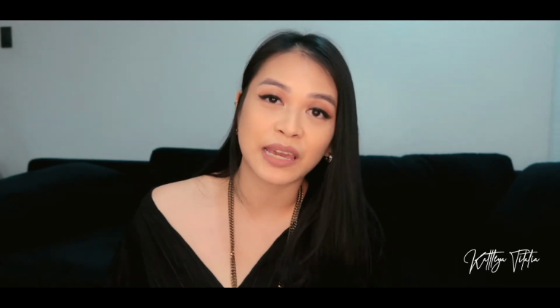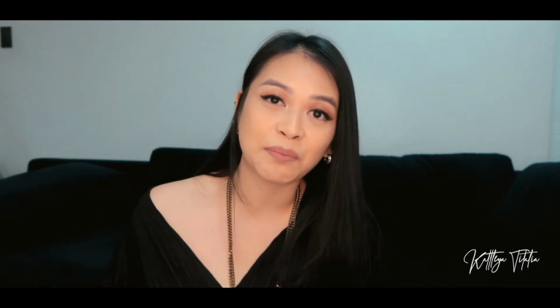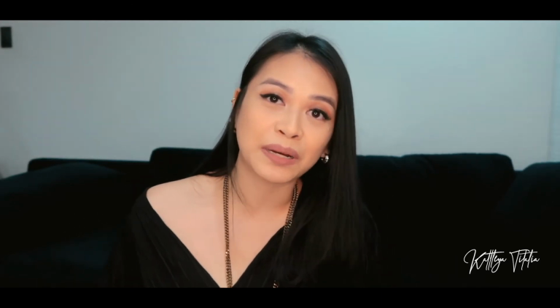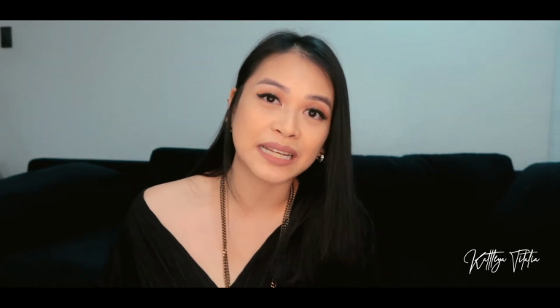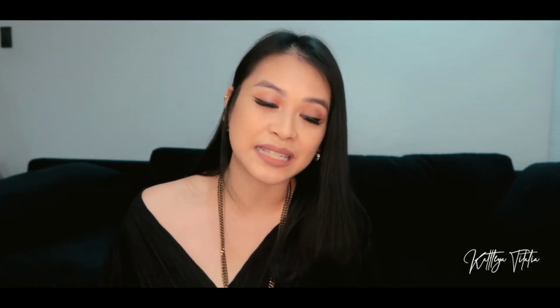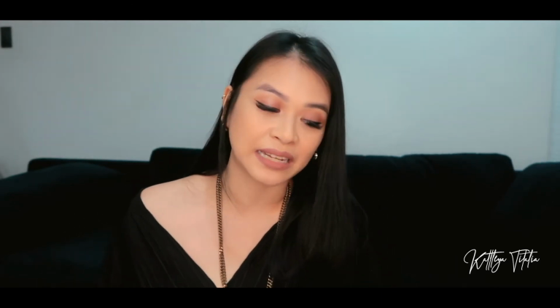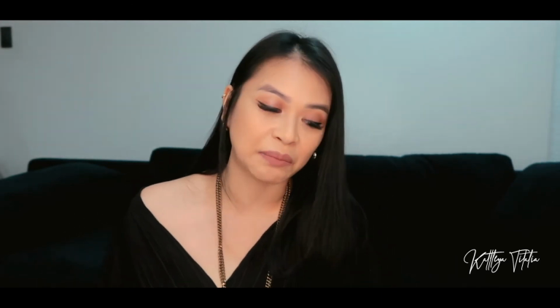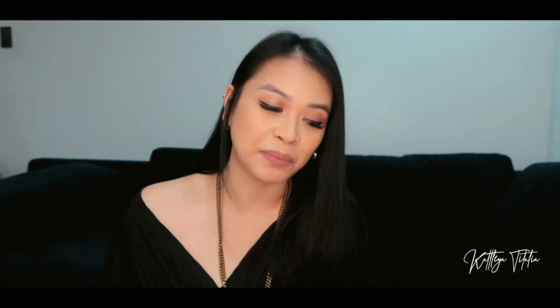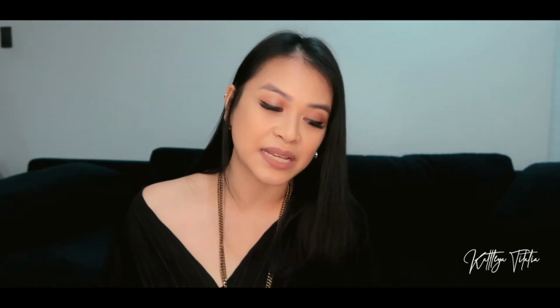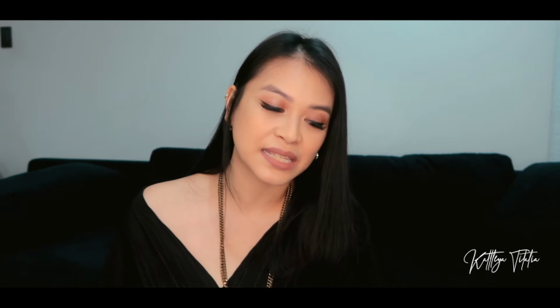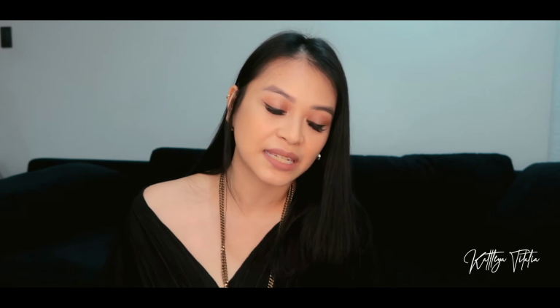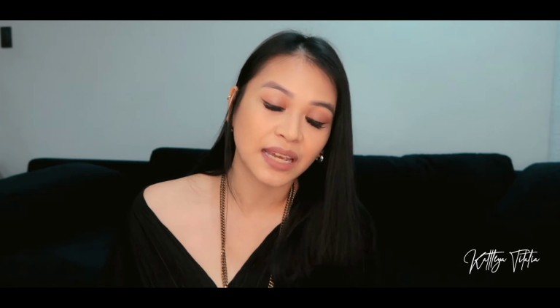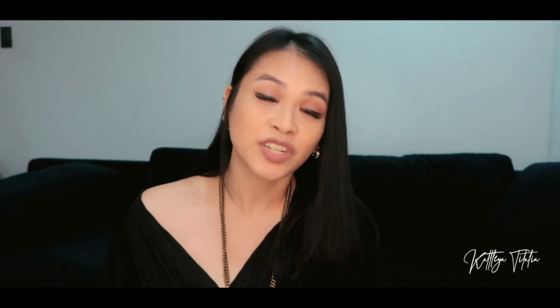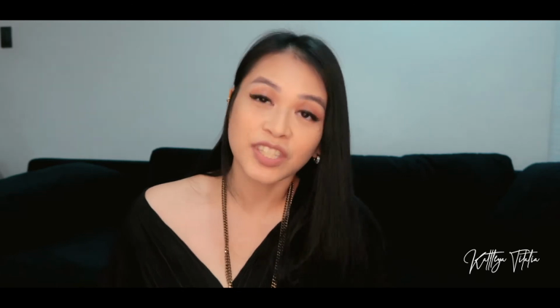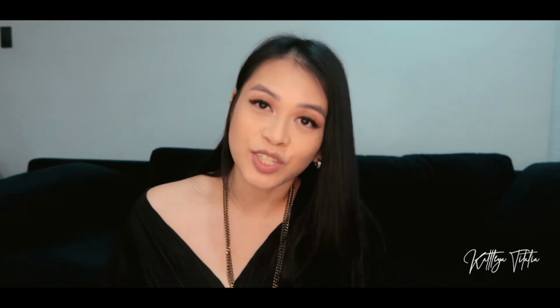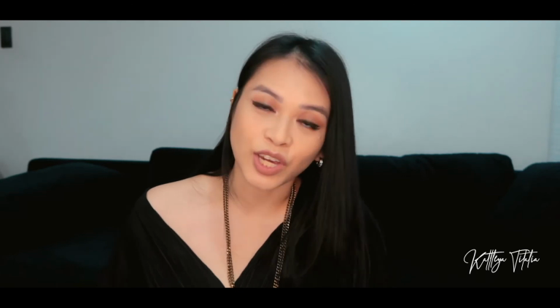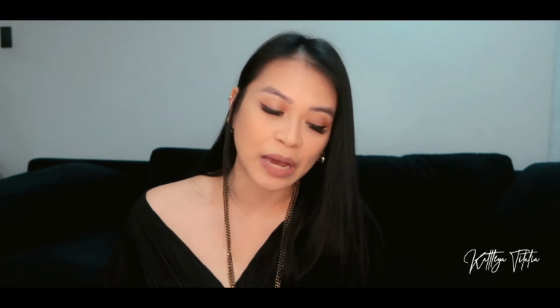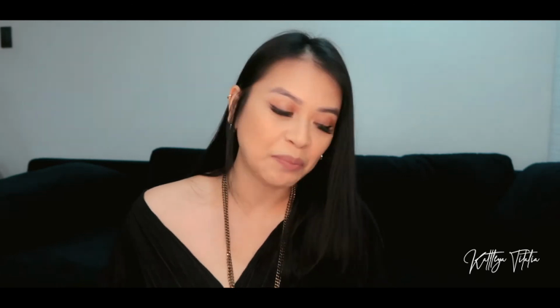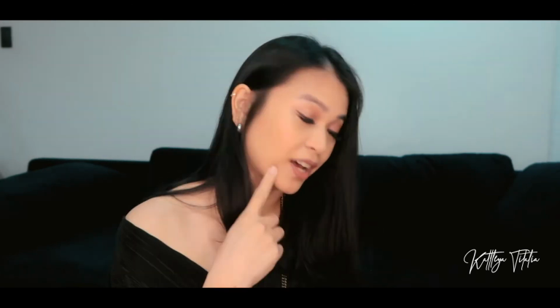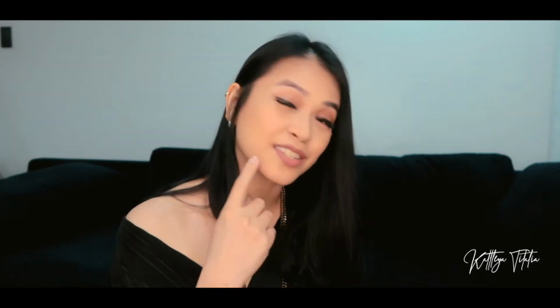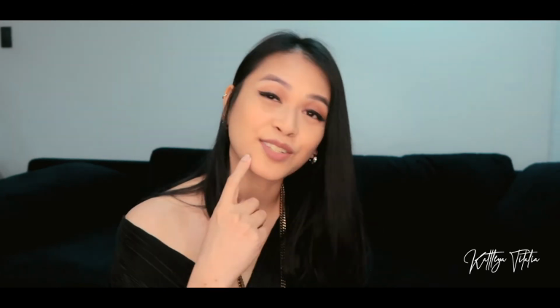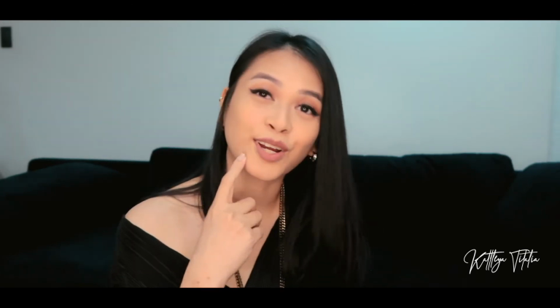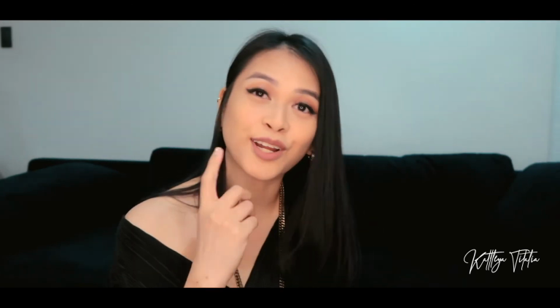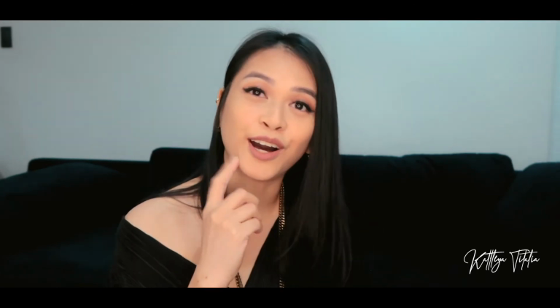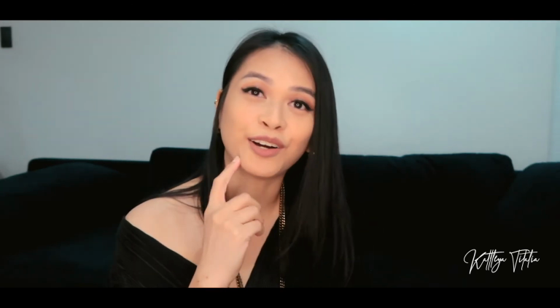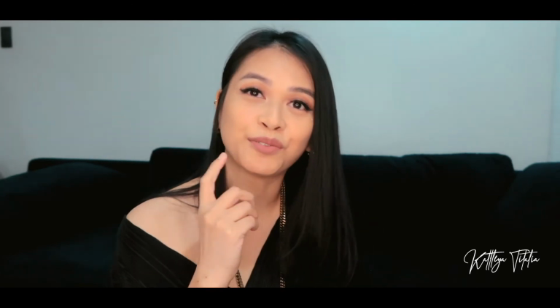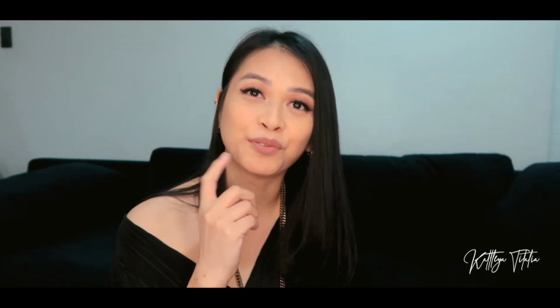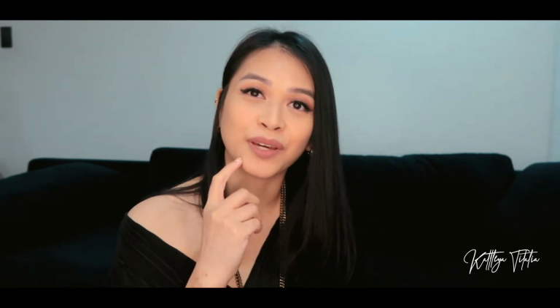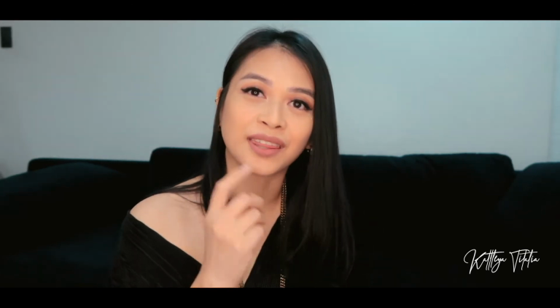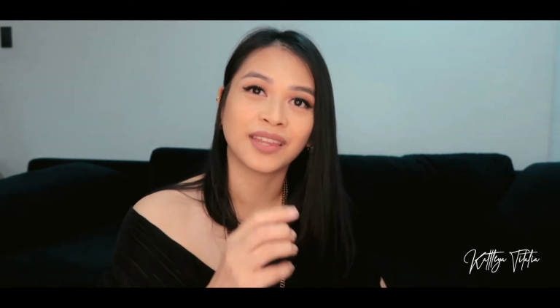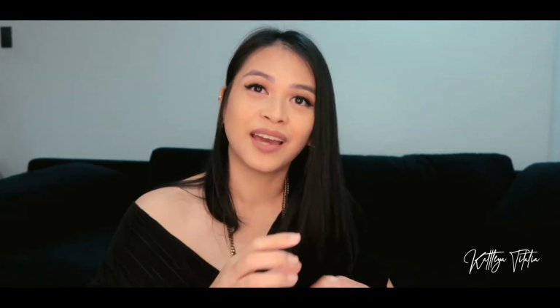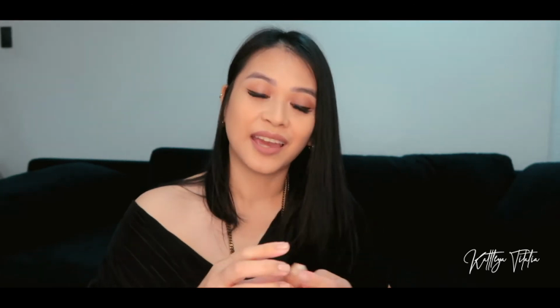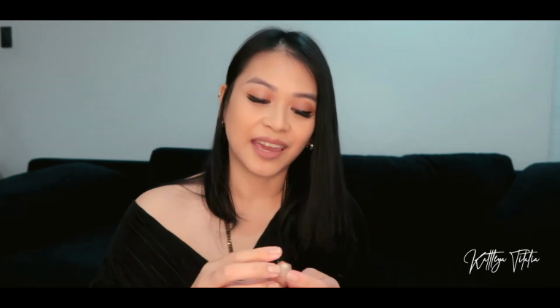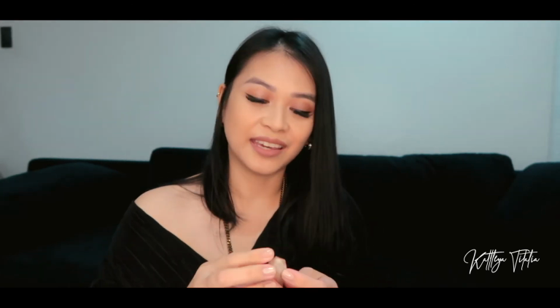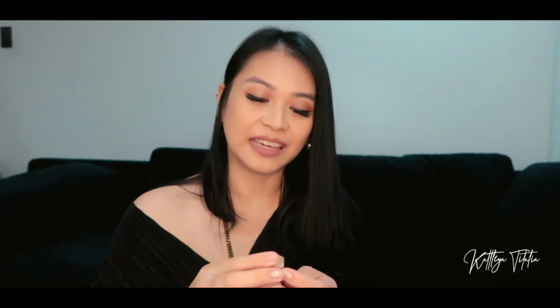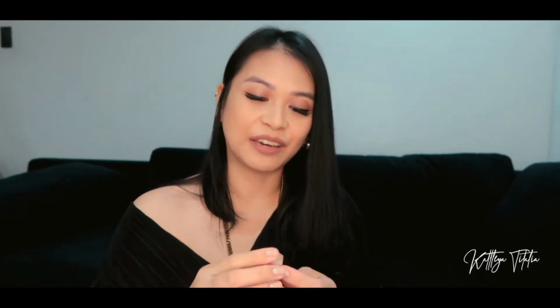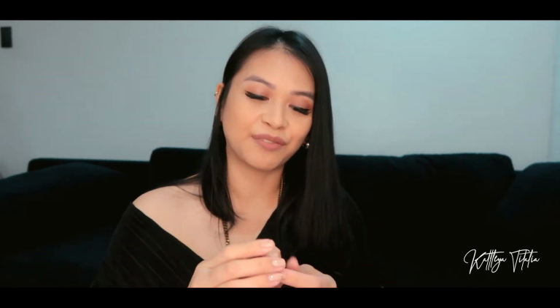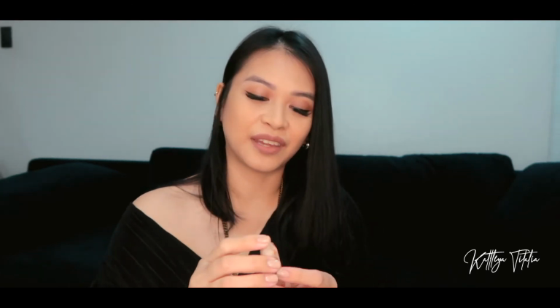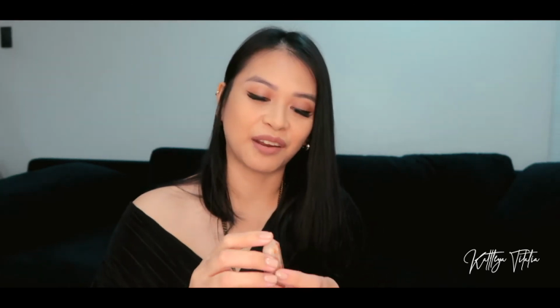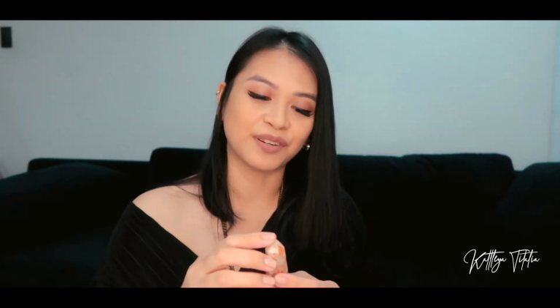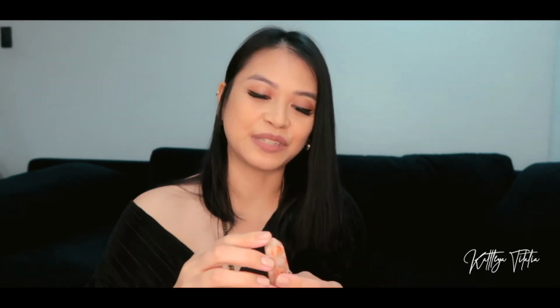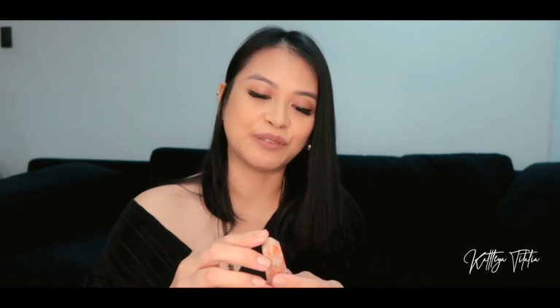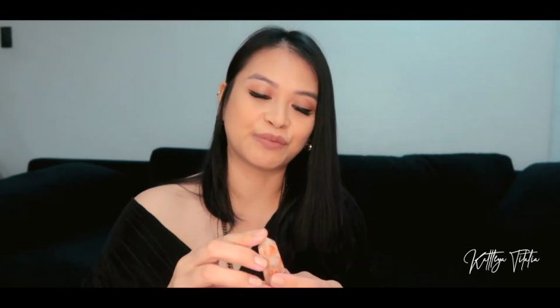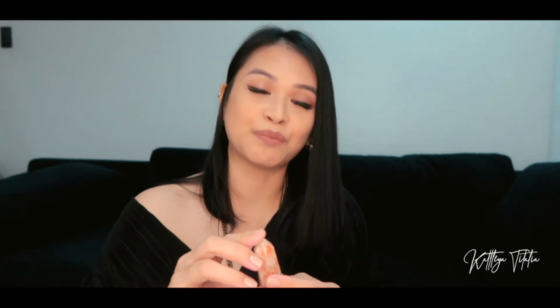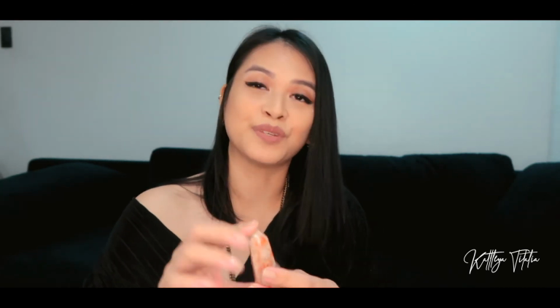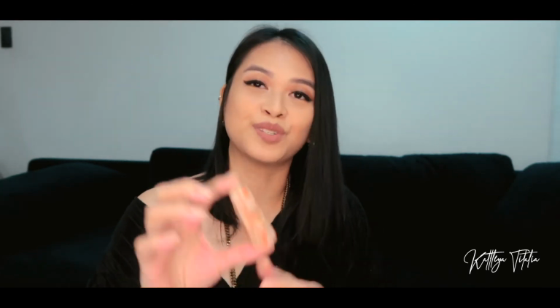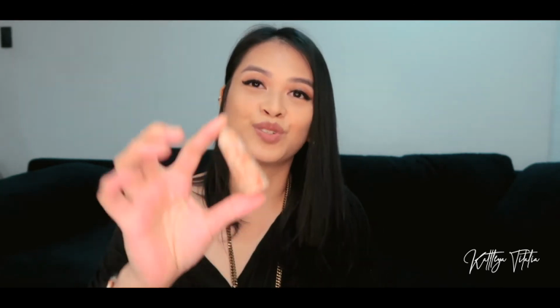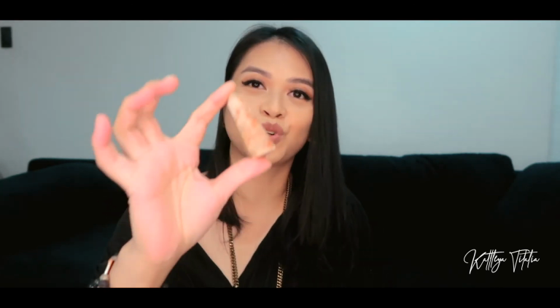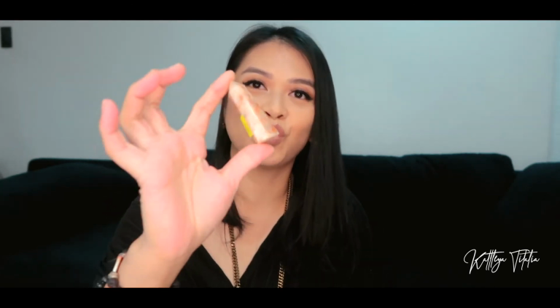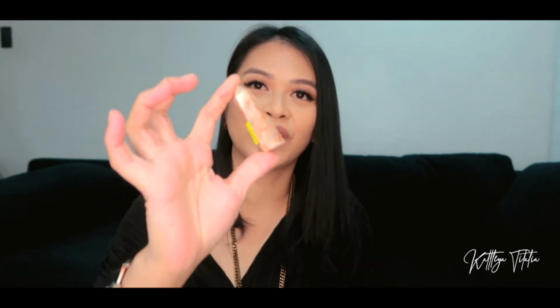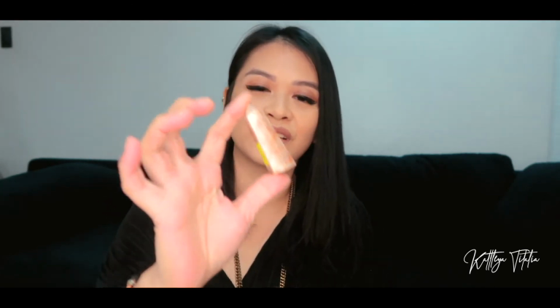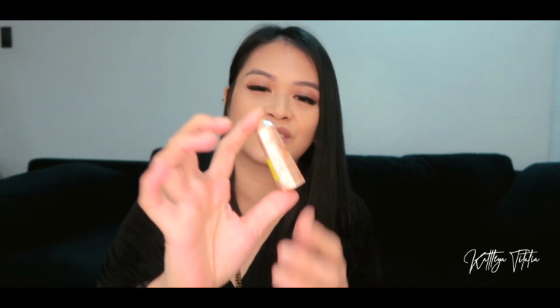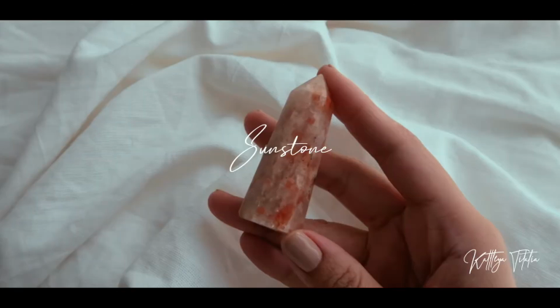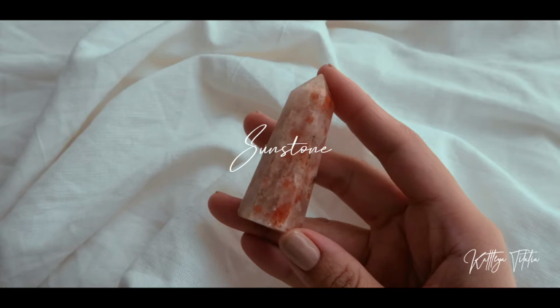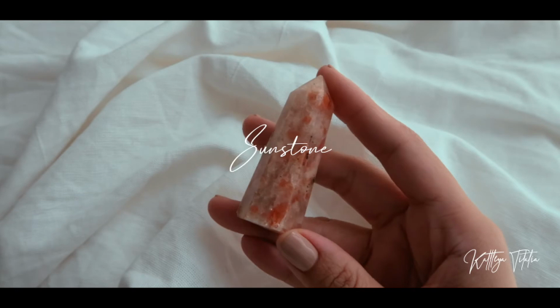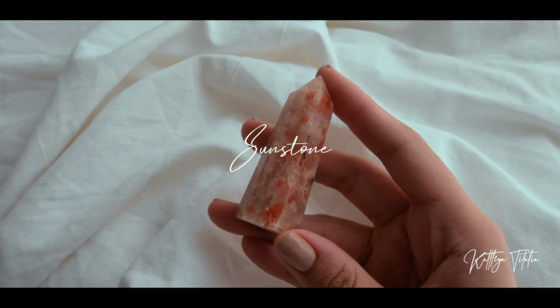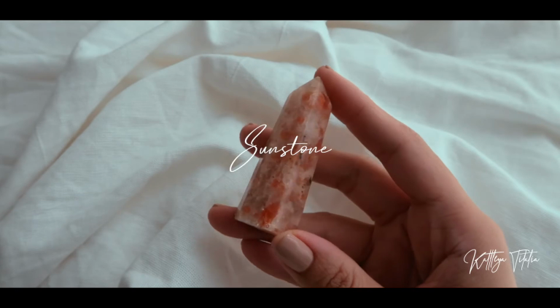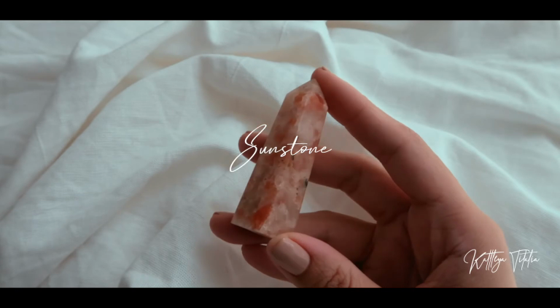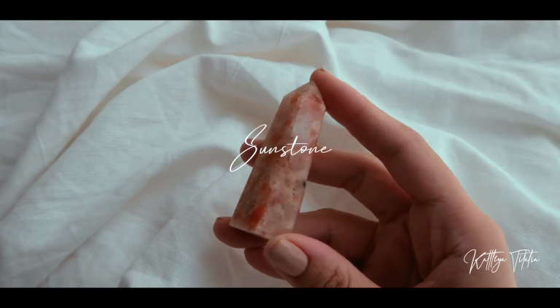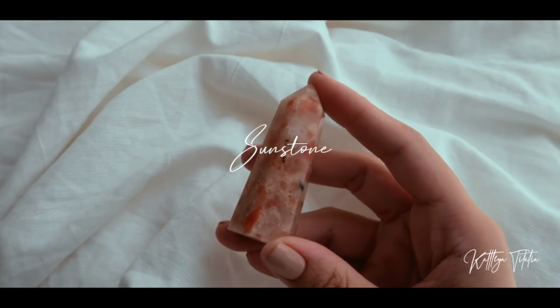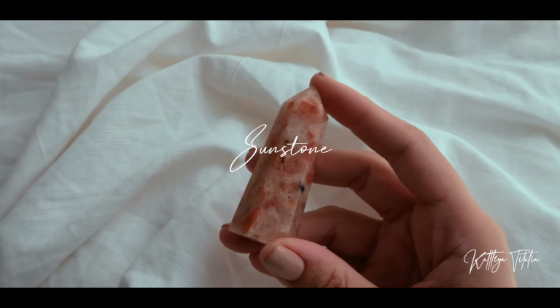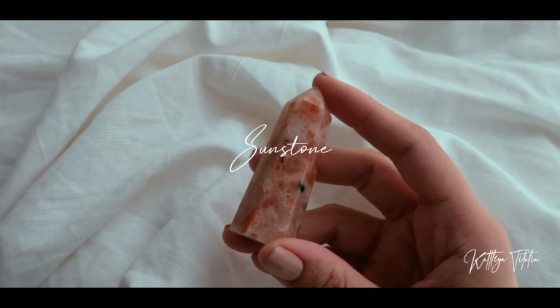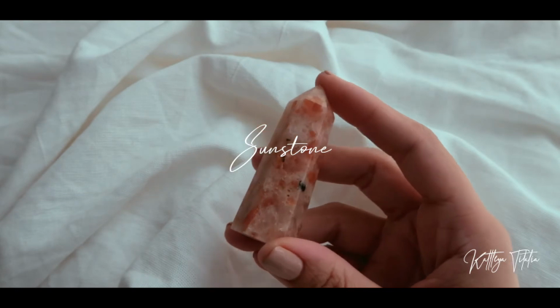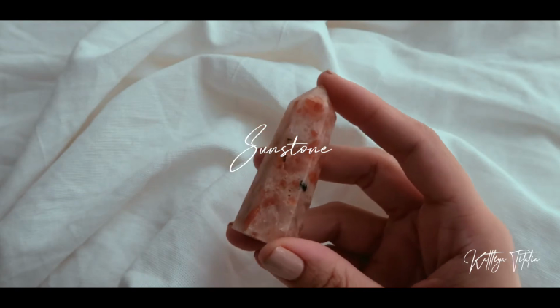Crystalline PH is a Pangasinan-based crystal shop. I'll start off with a gift that I received from Miss Joy — this is a sunstone.